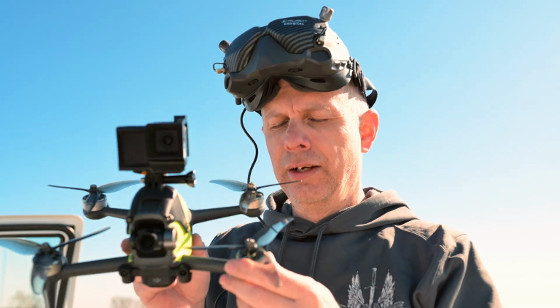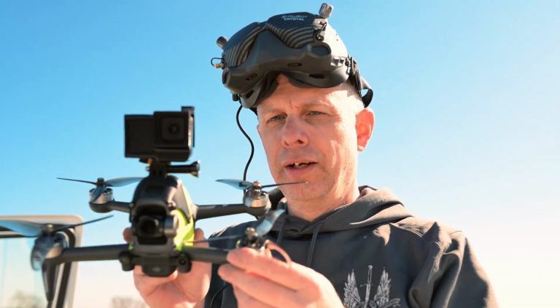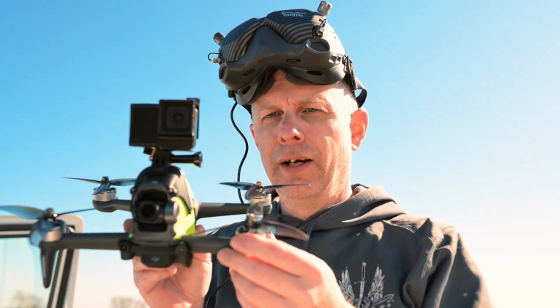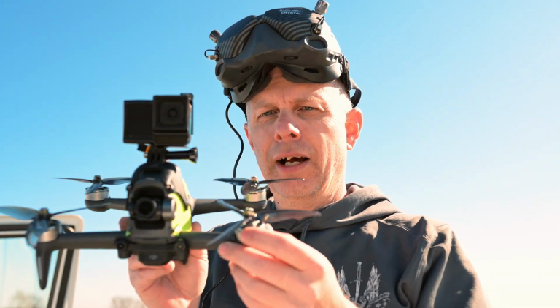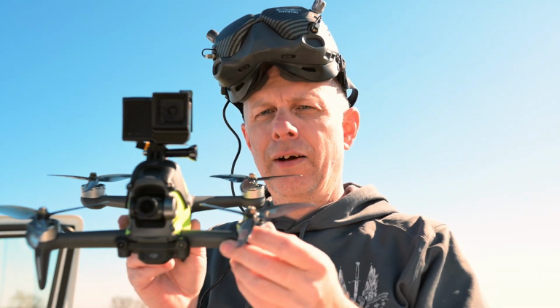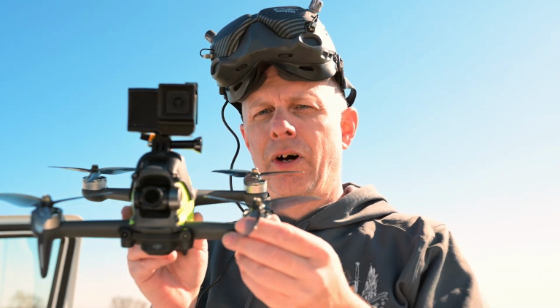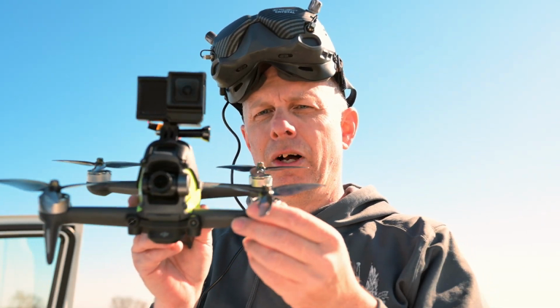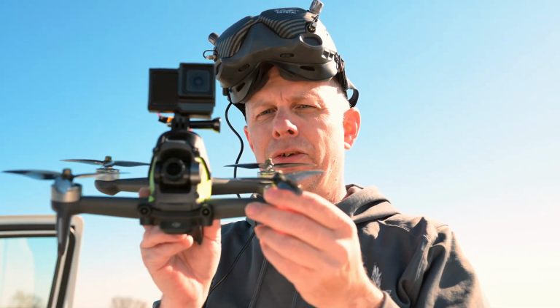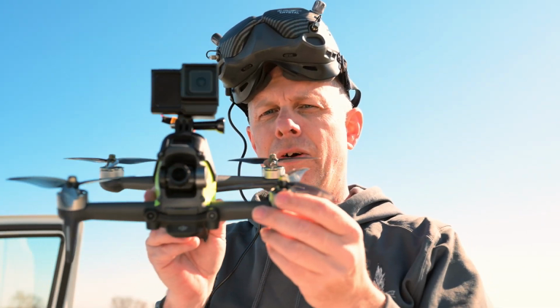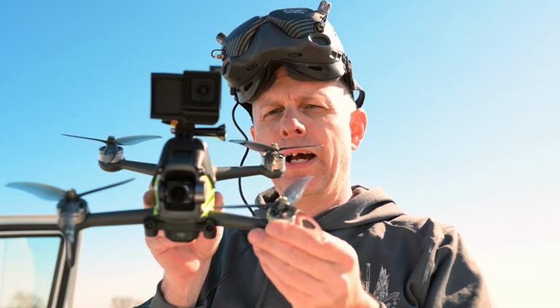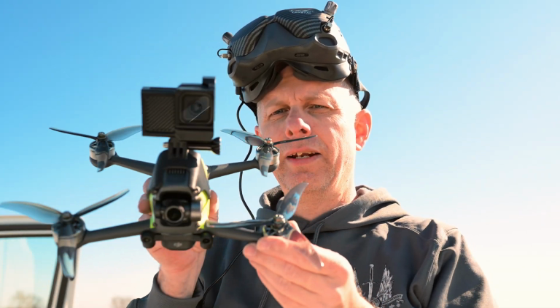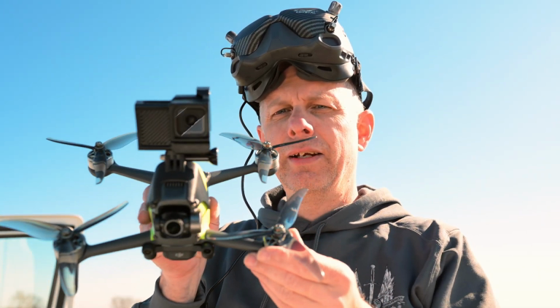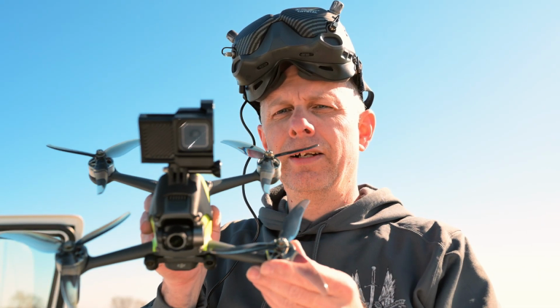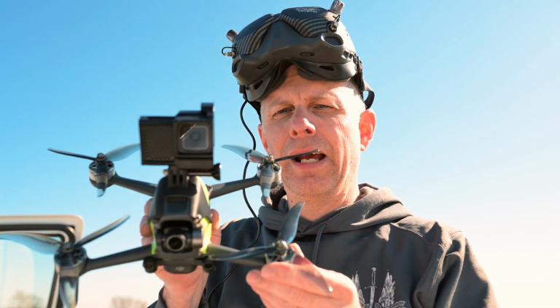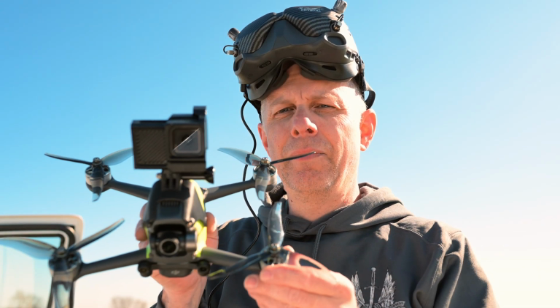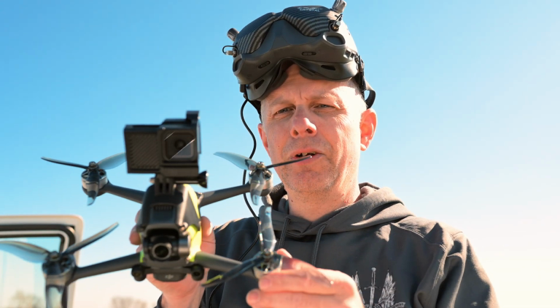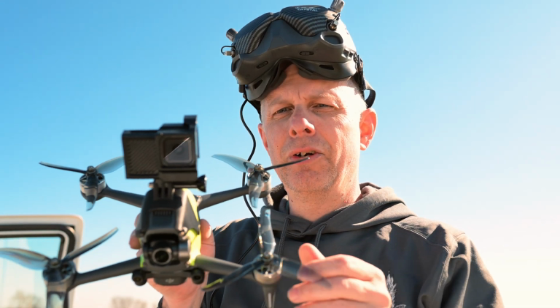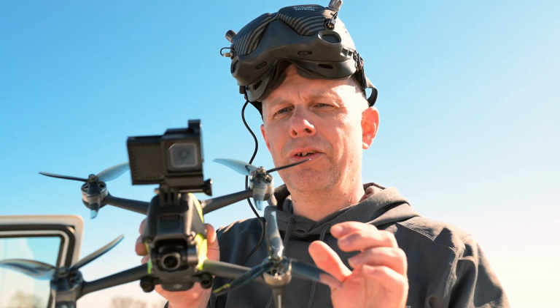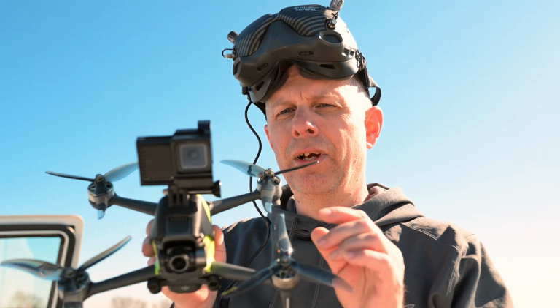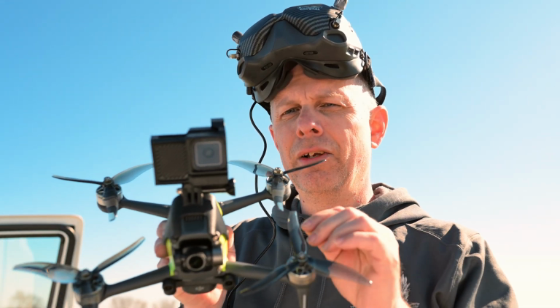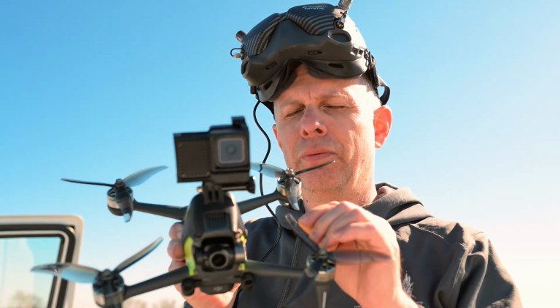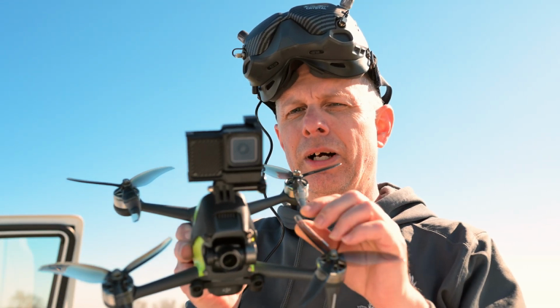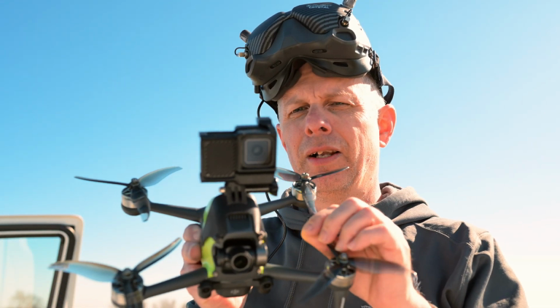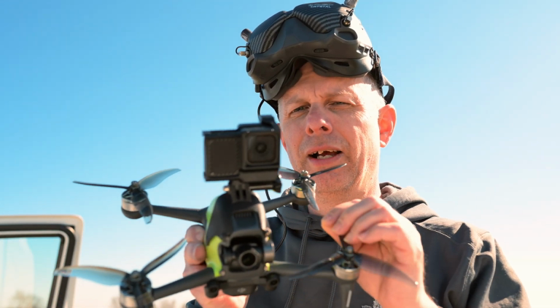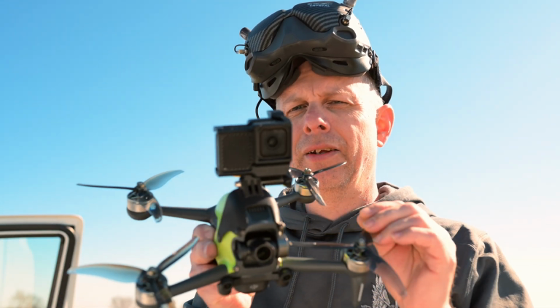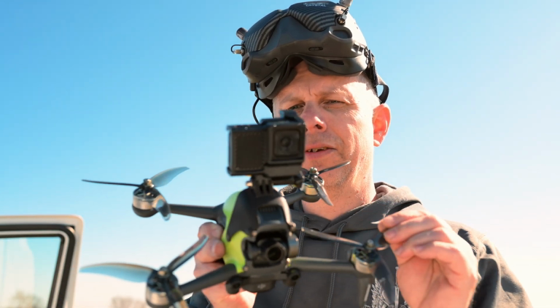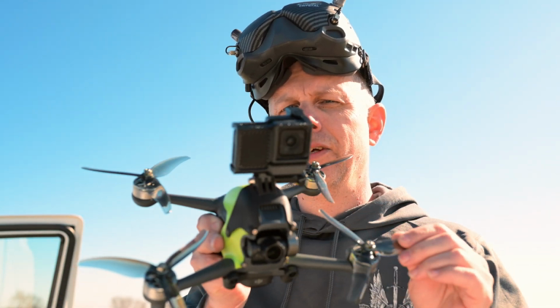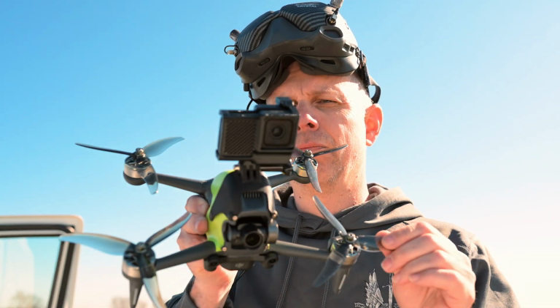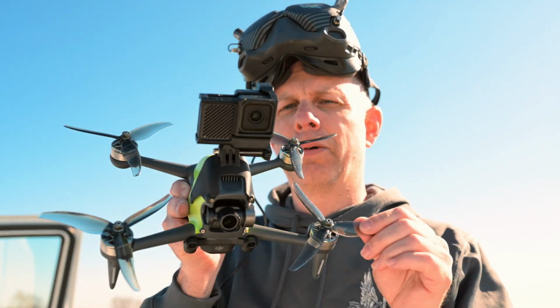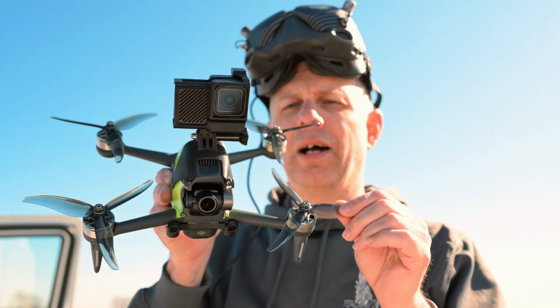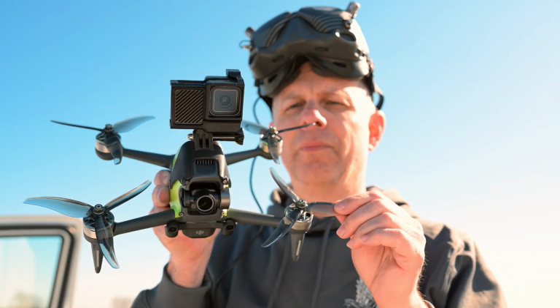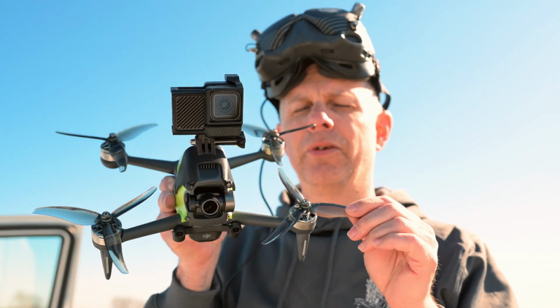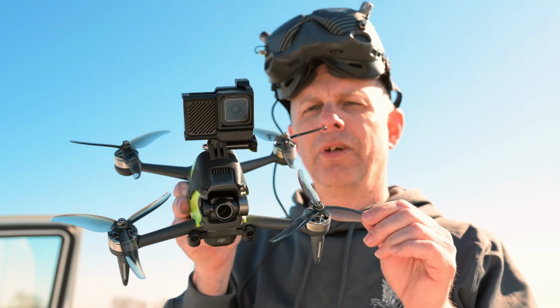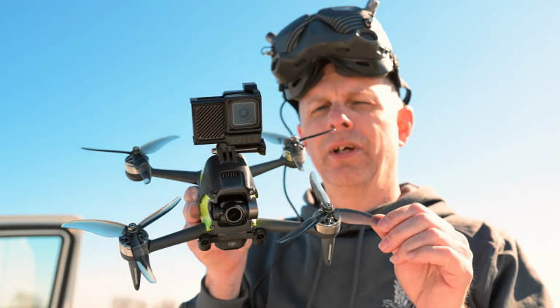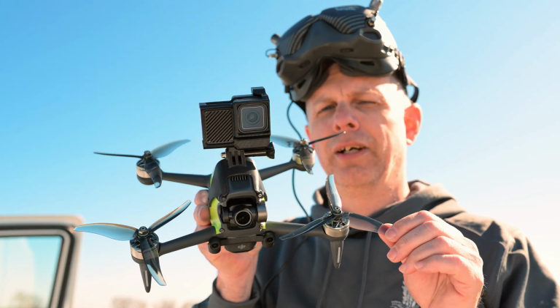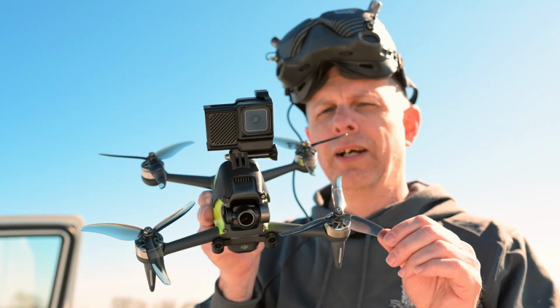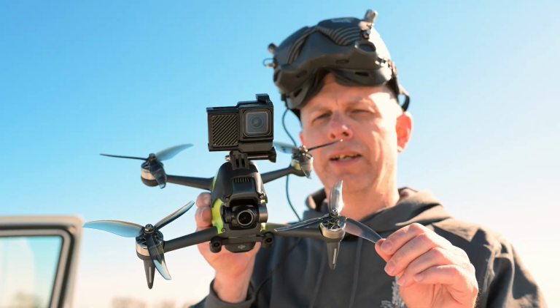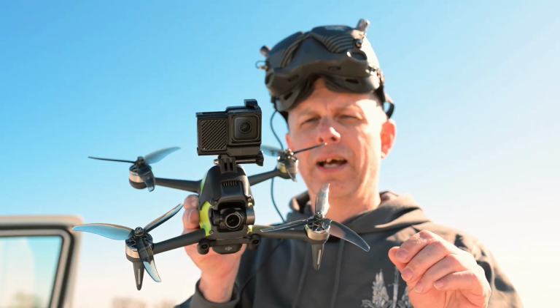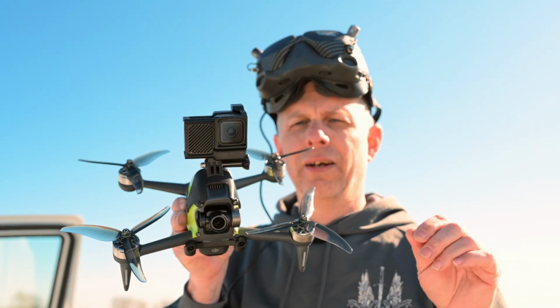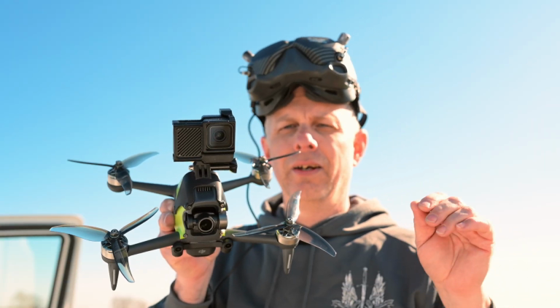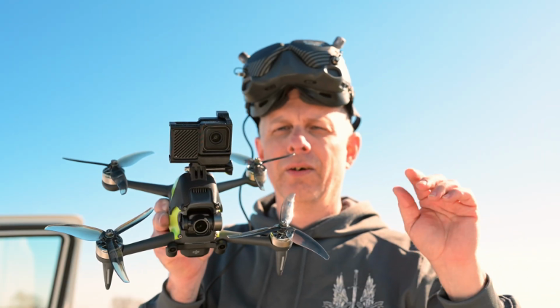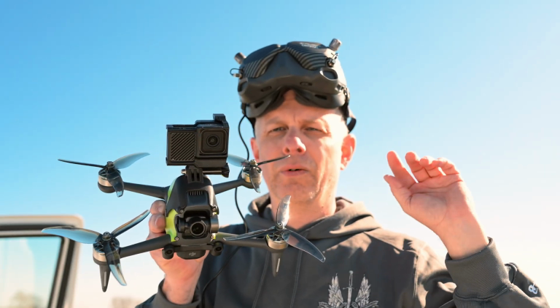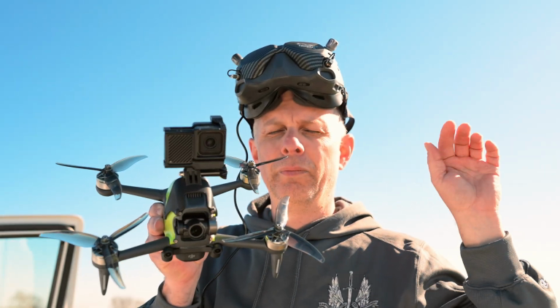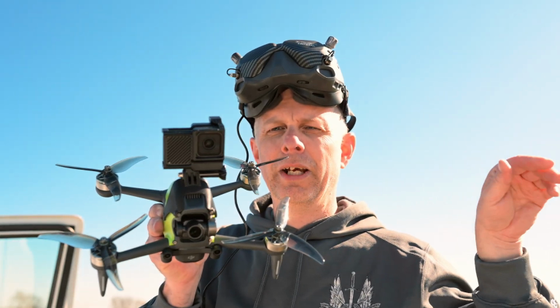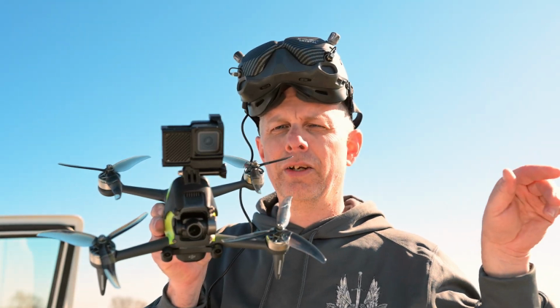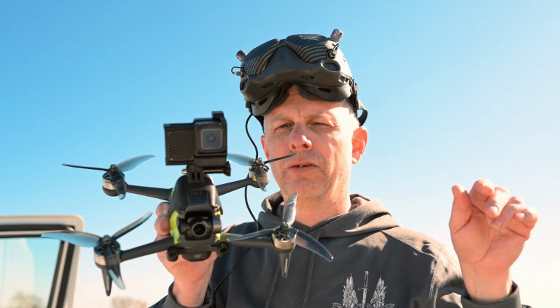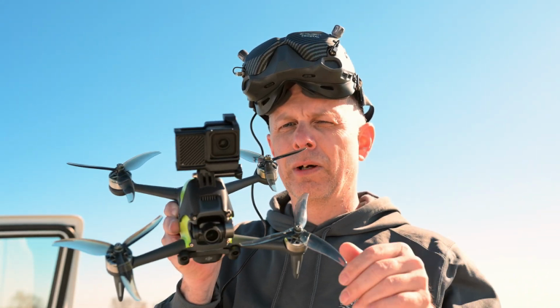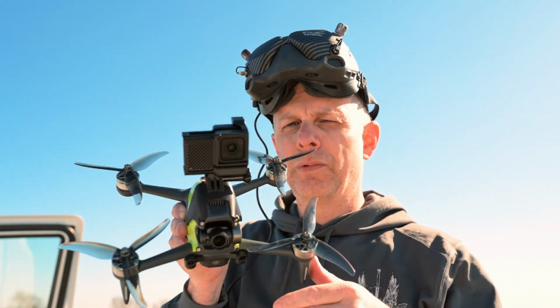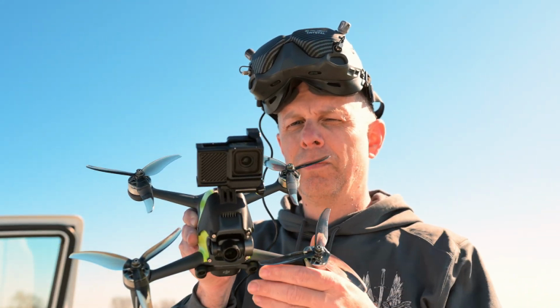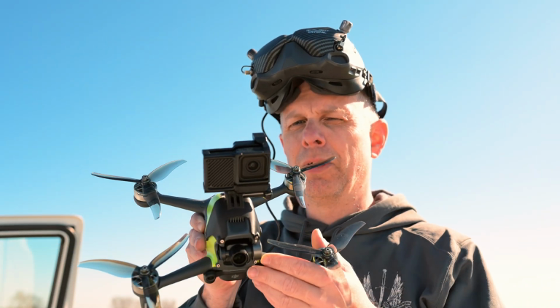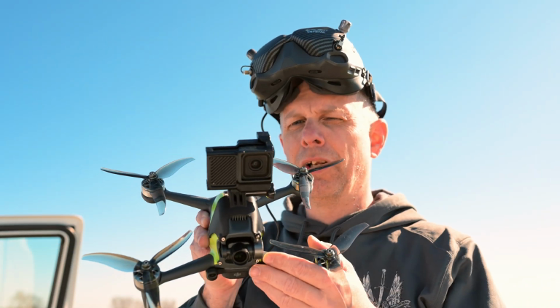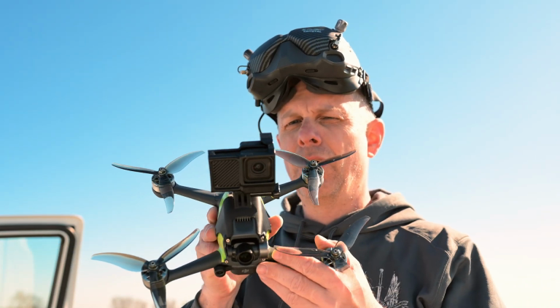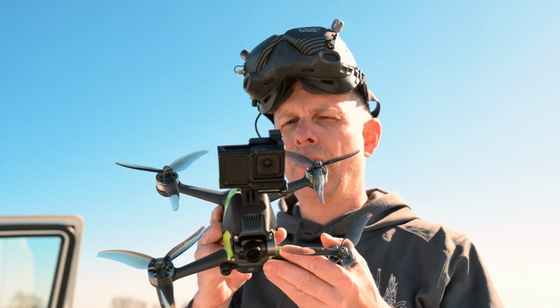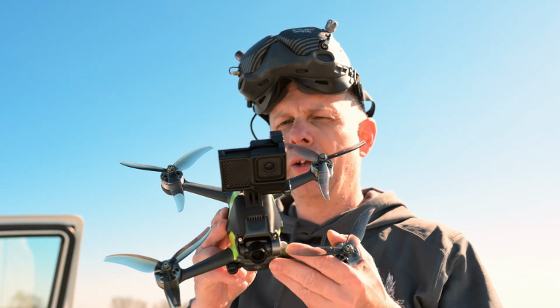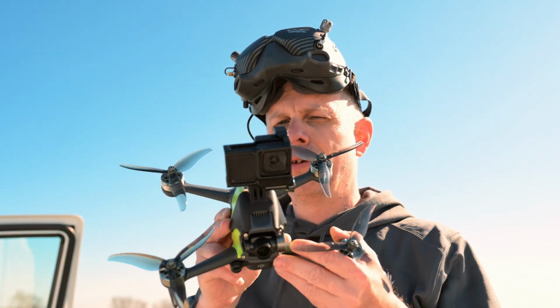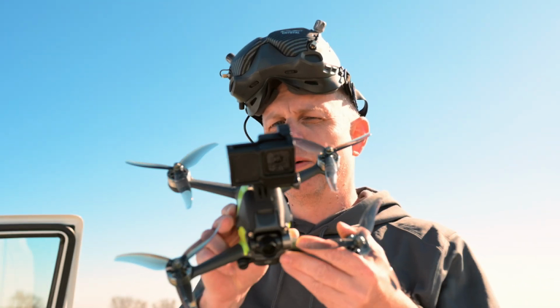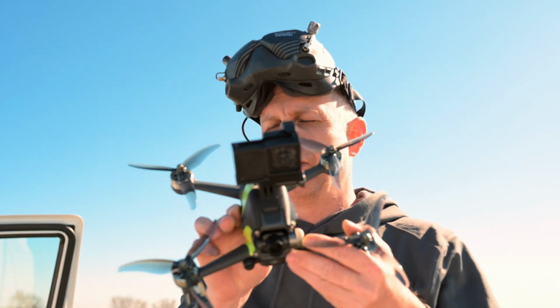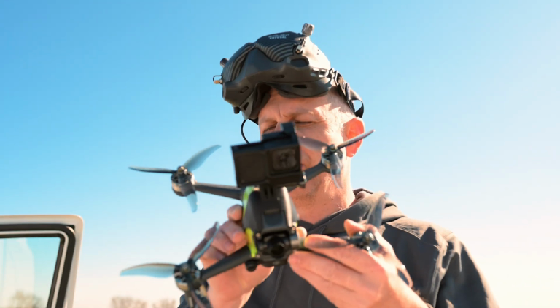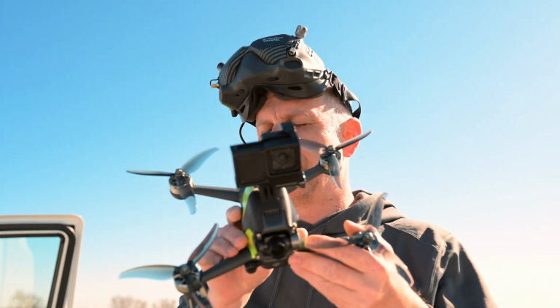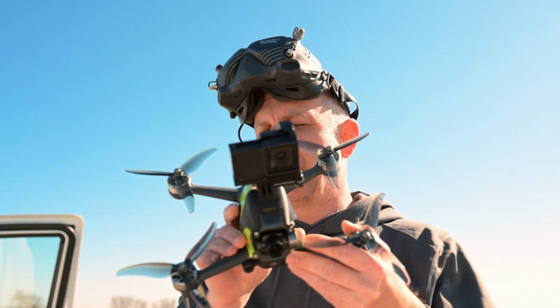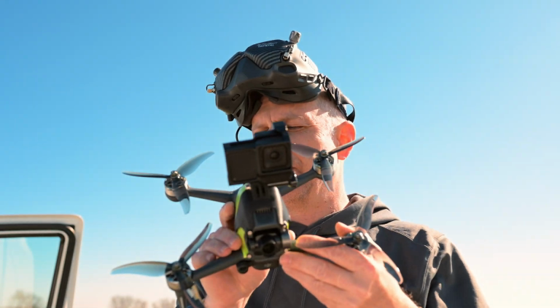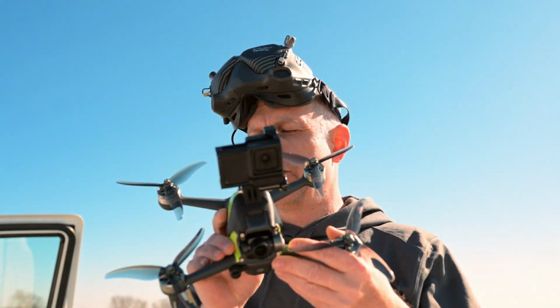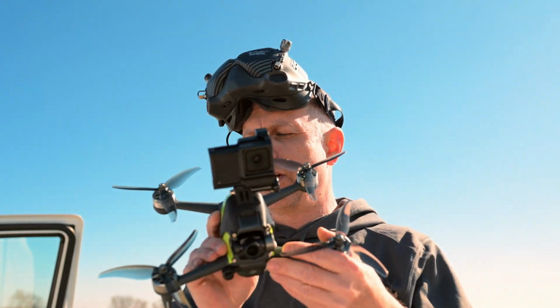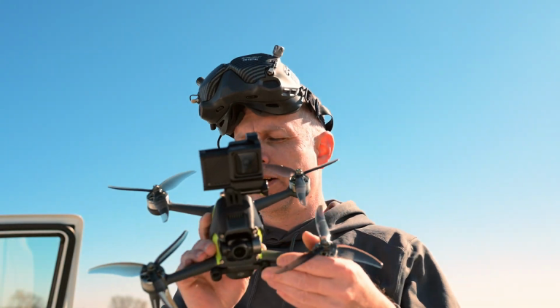I have also added the adapters as well as these props. Again, that will be in the description below as to what these props are.